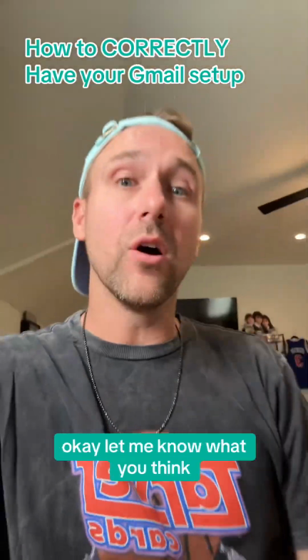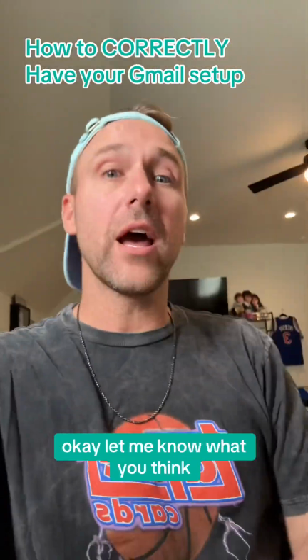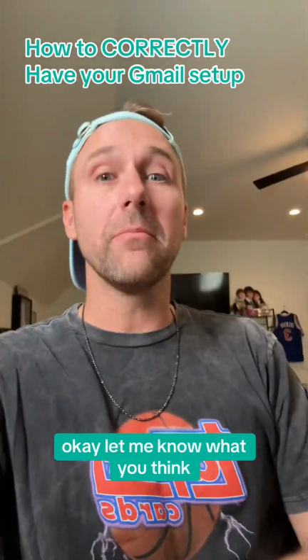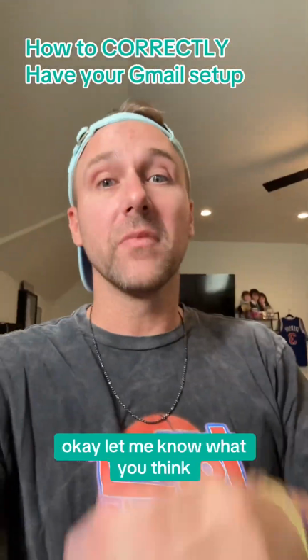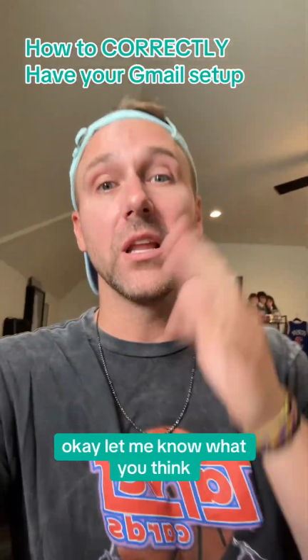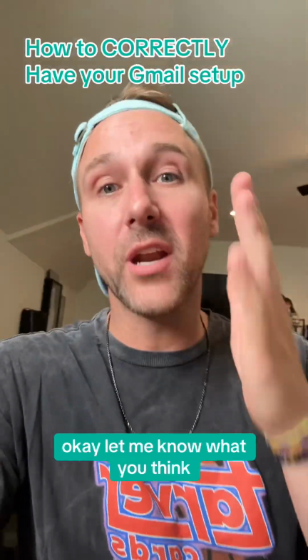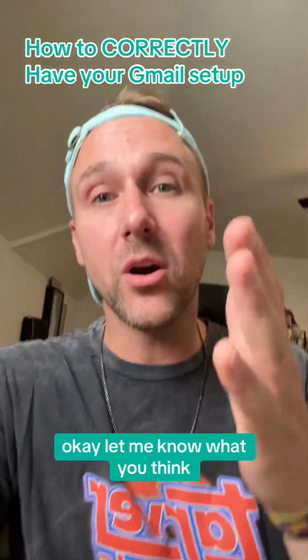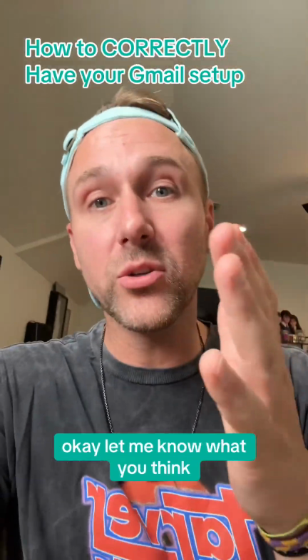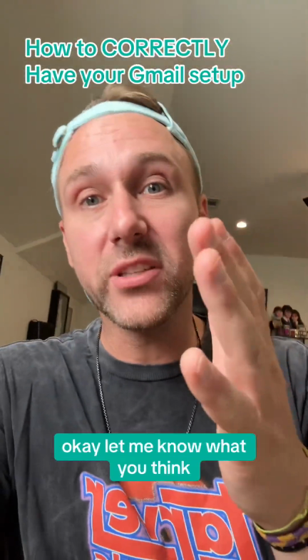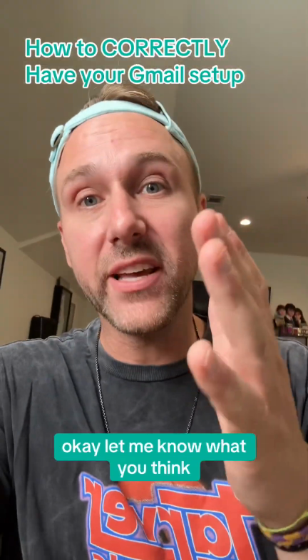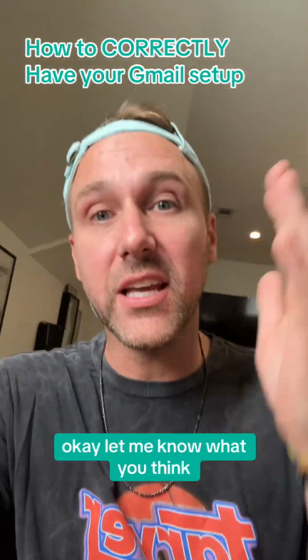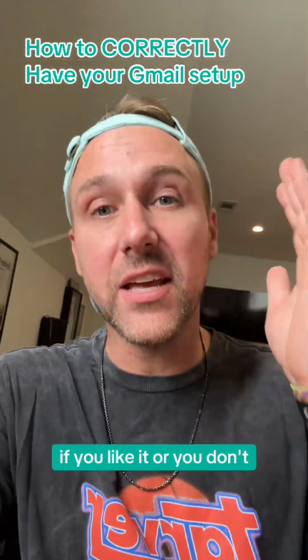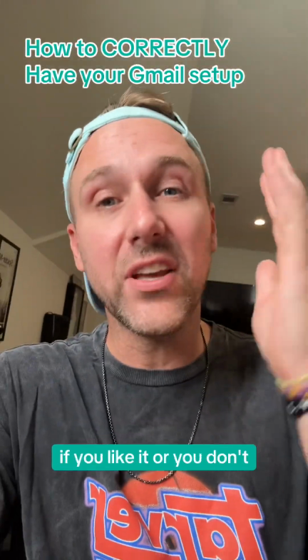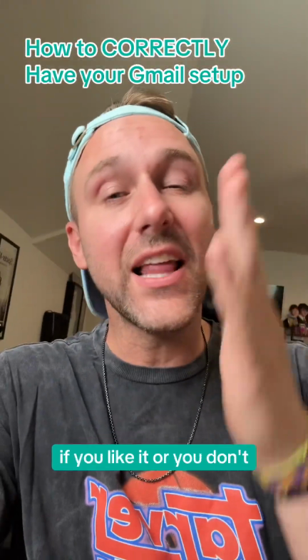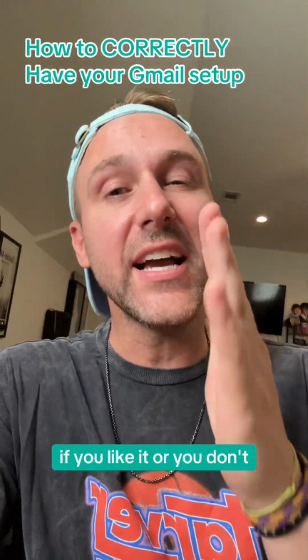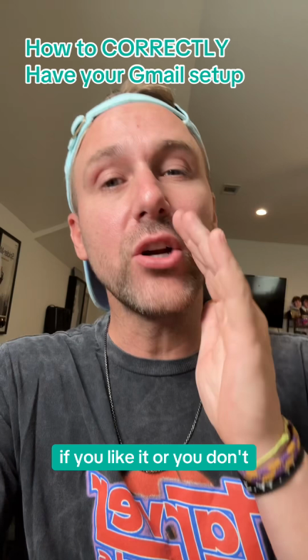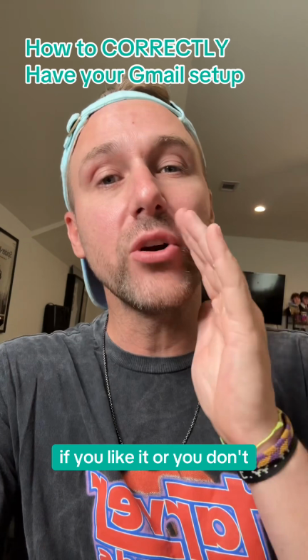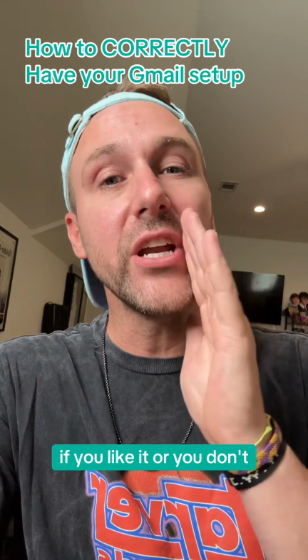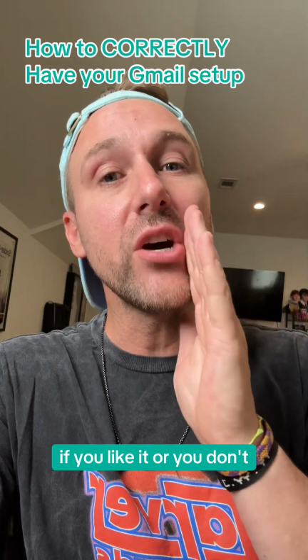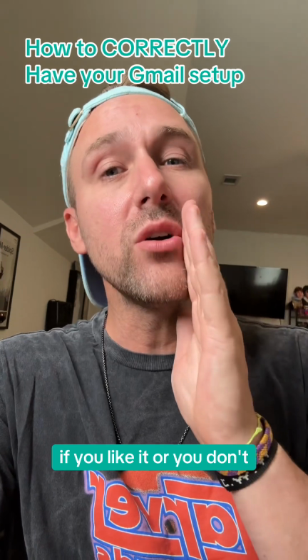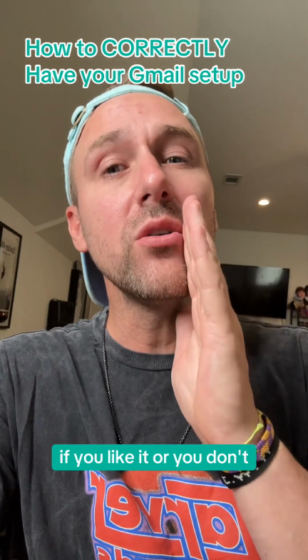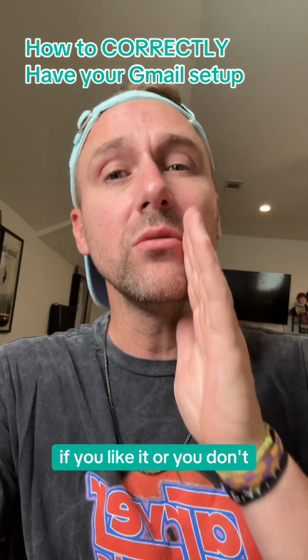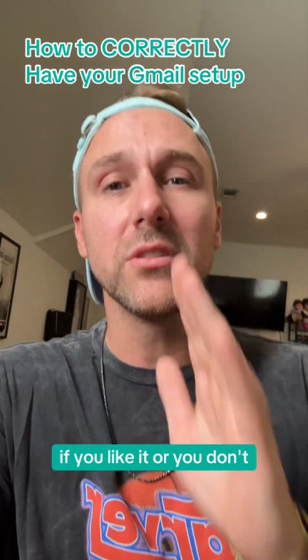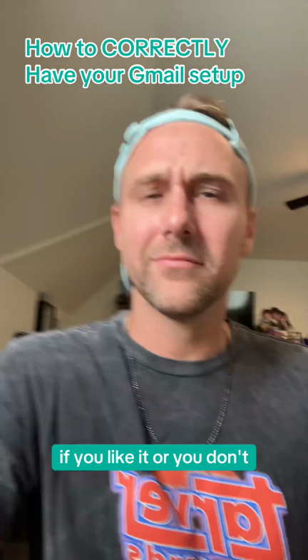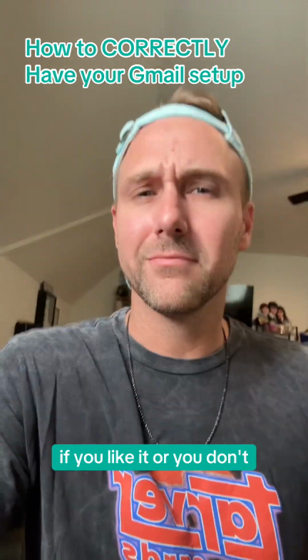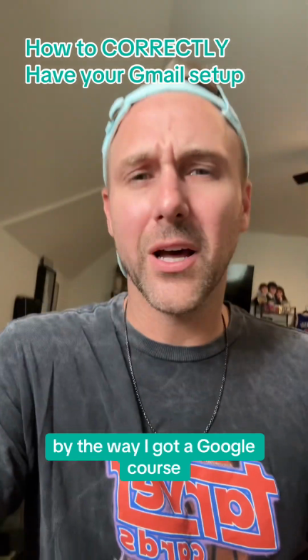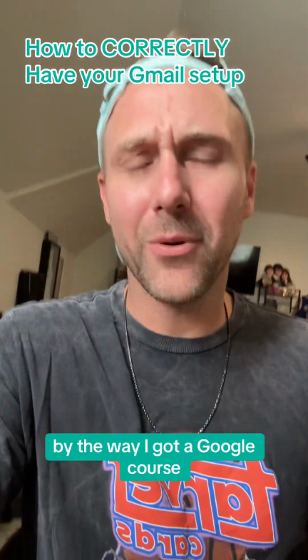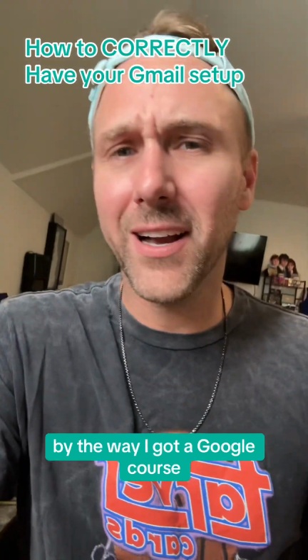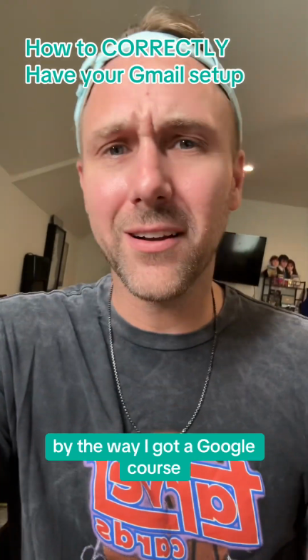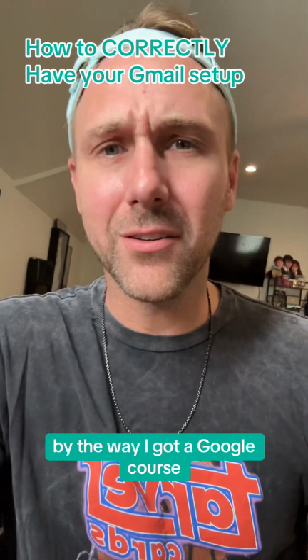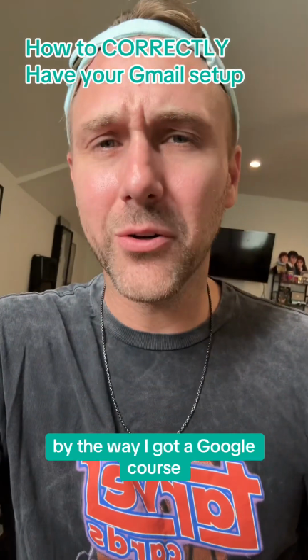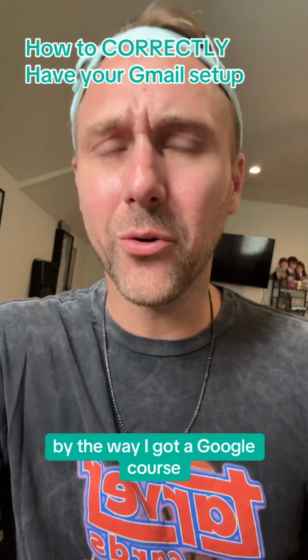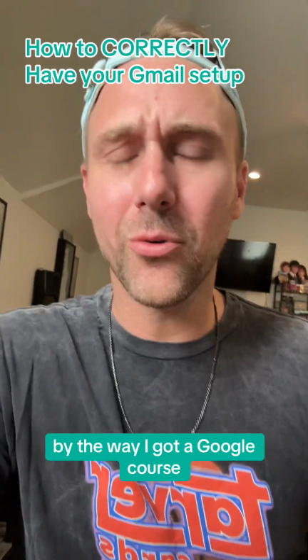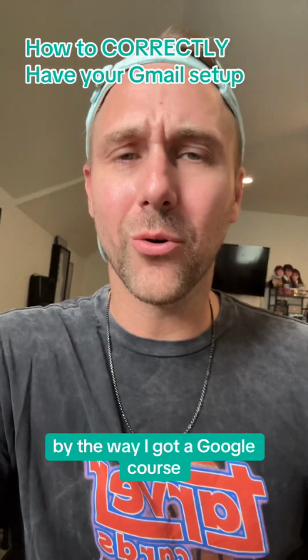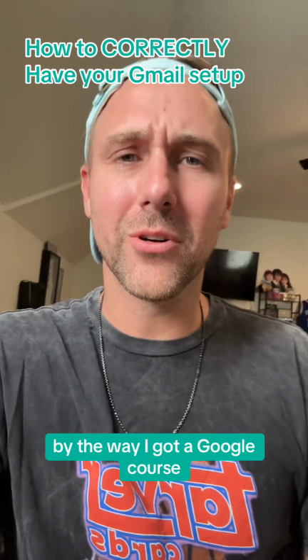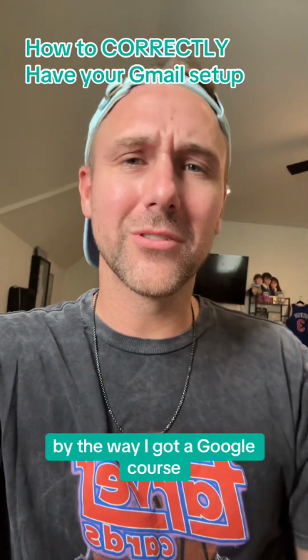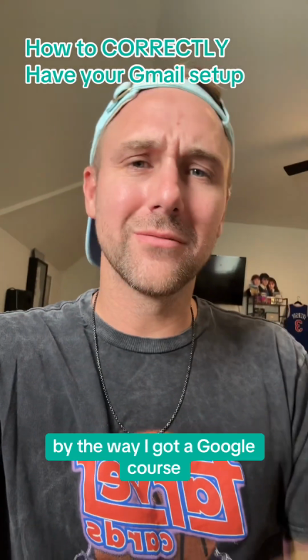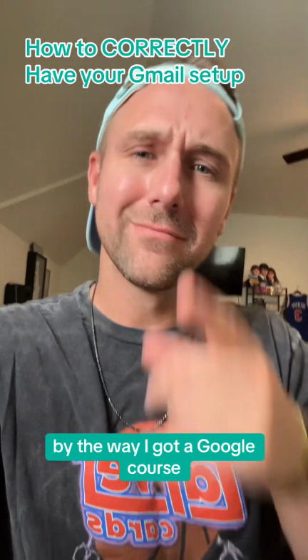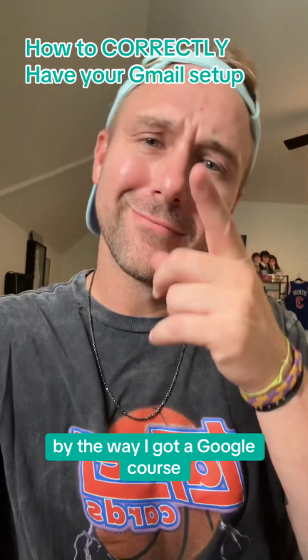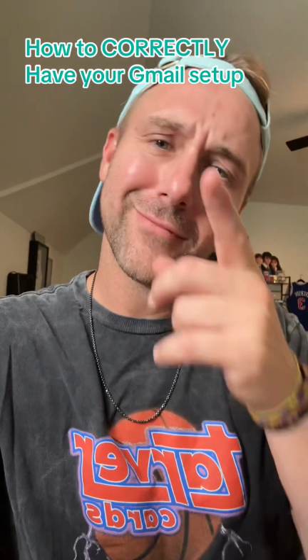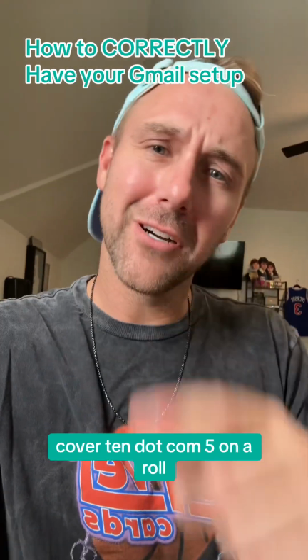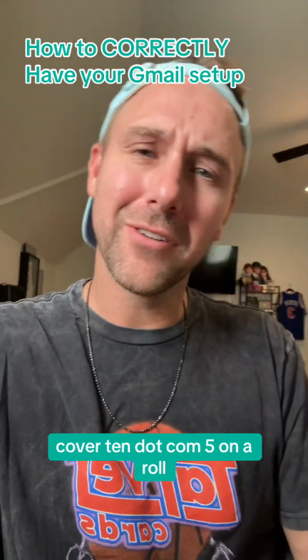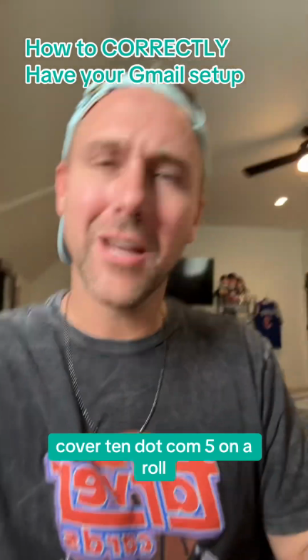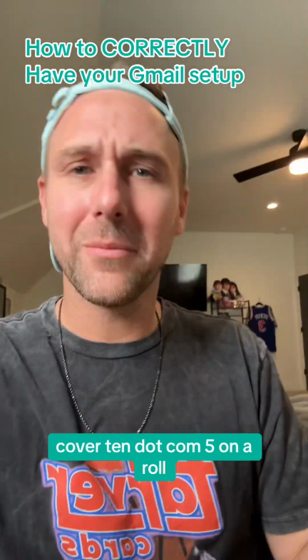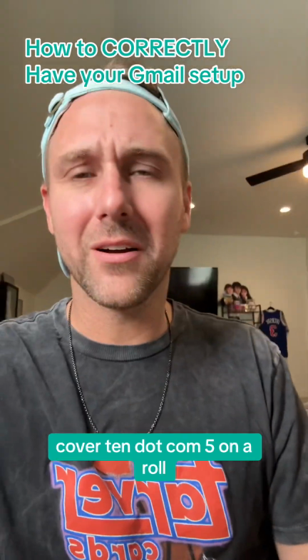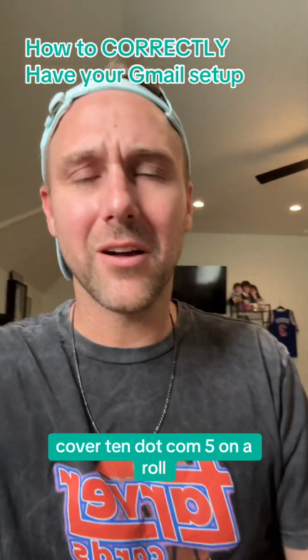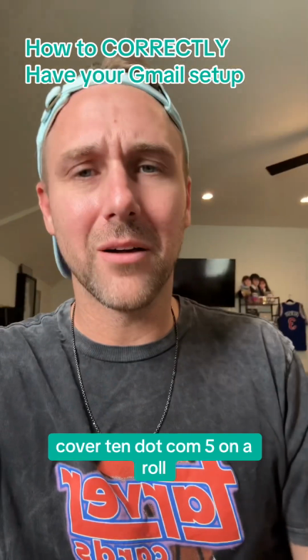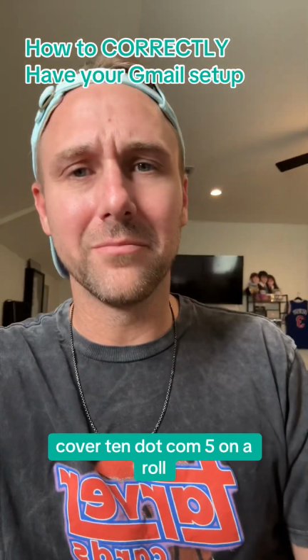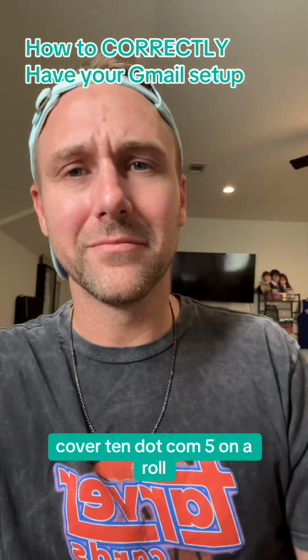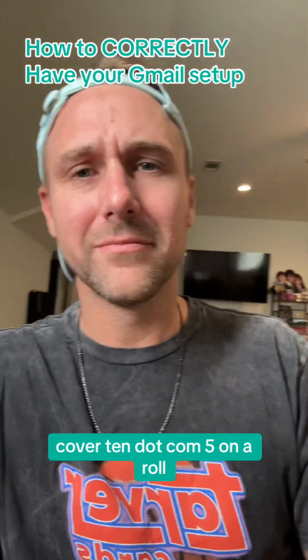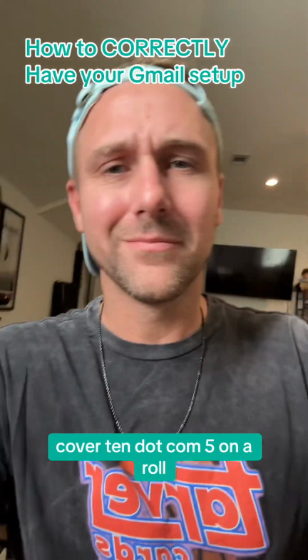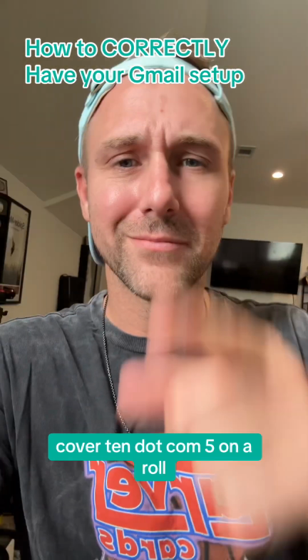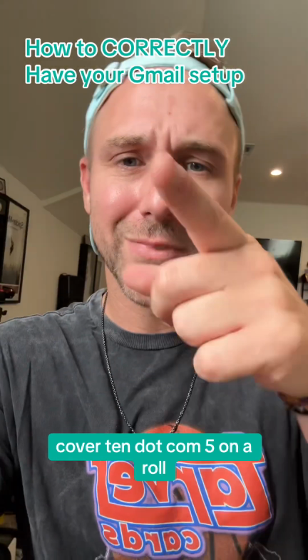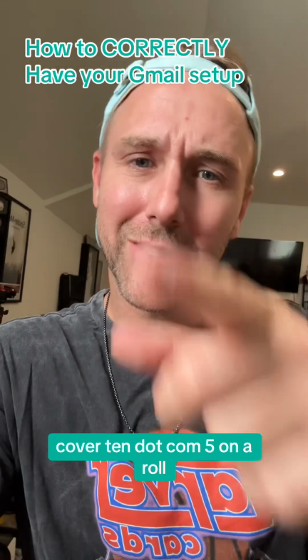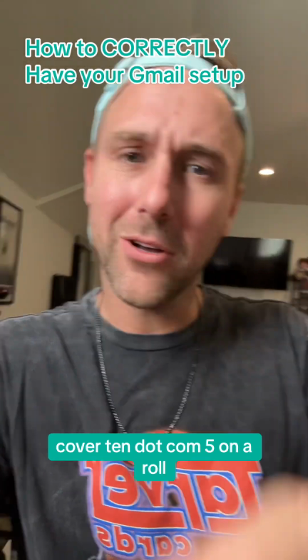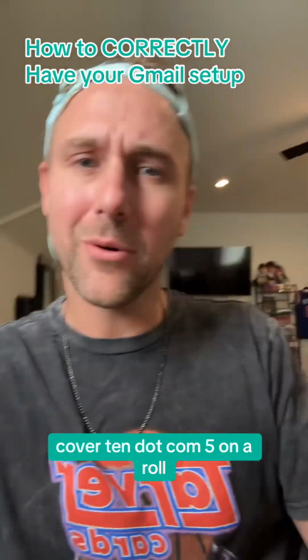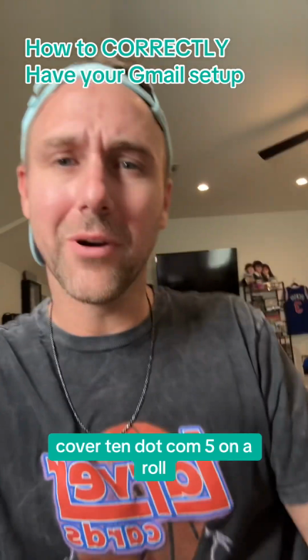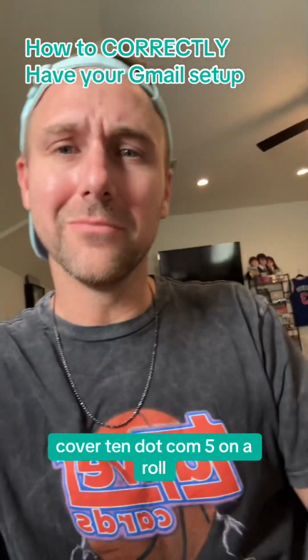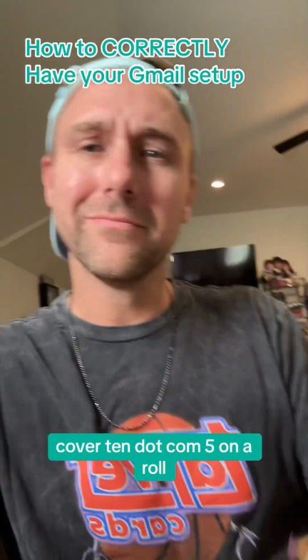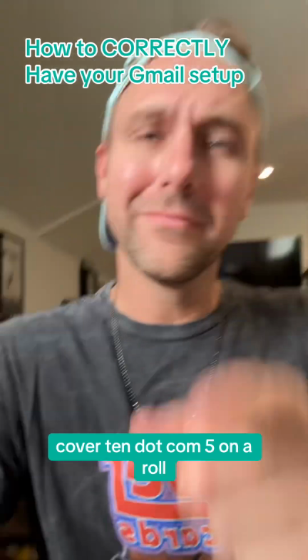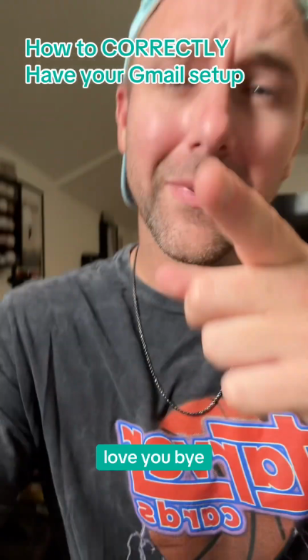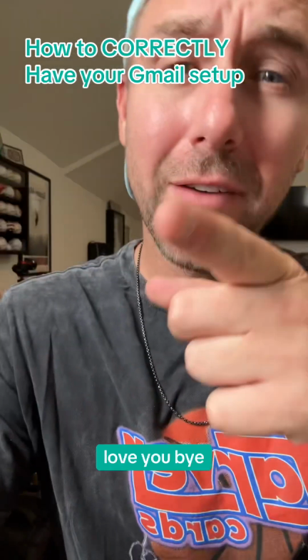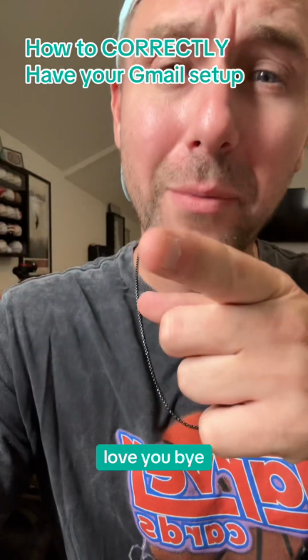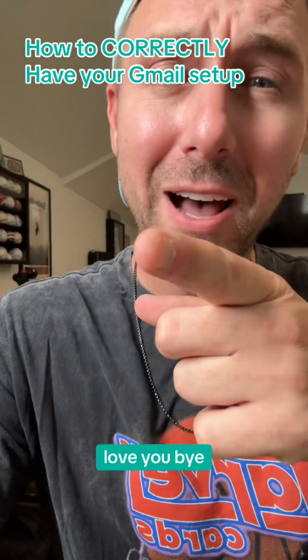Let me know what you think, if you like it or you don't. By the way, I got a Google course — TarverCademy.com. Love you, bye.